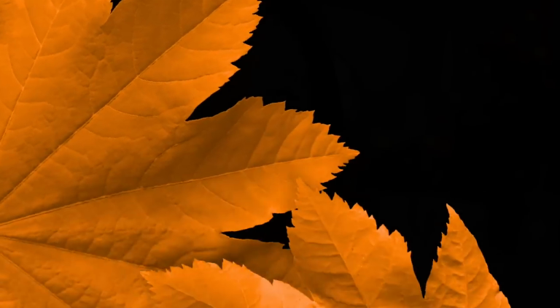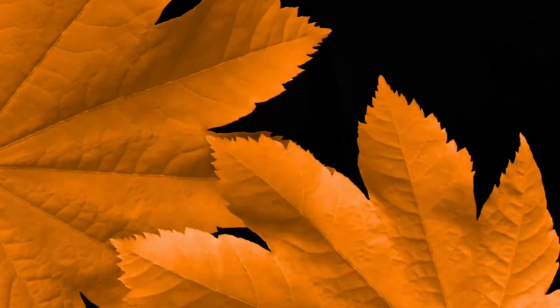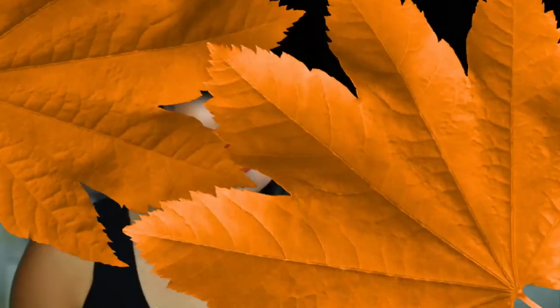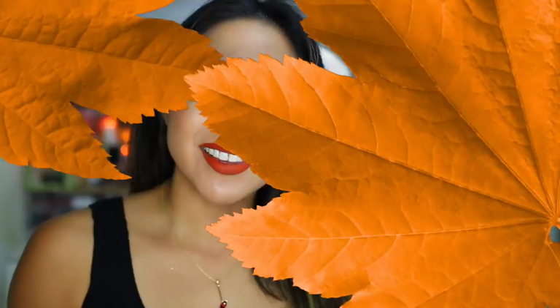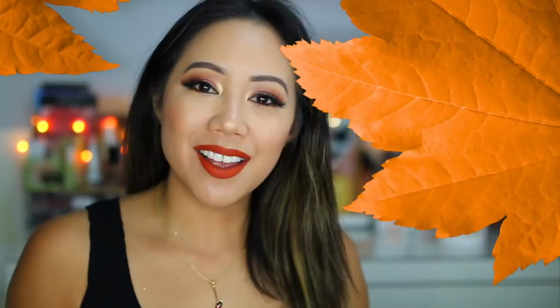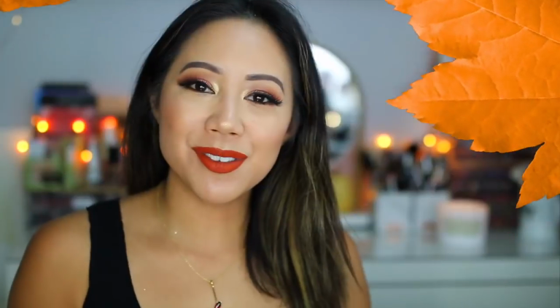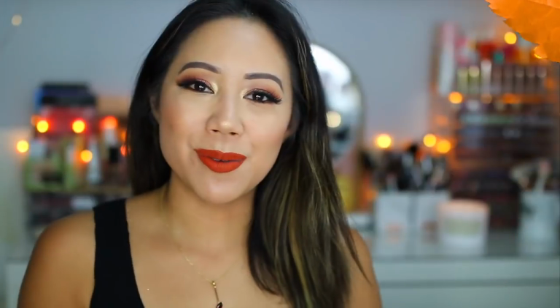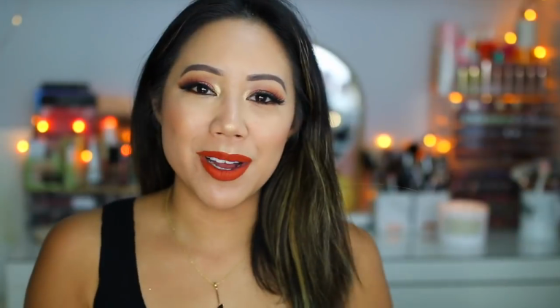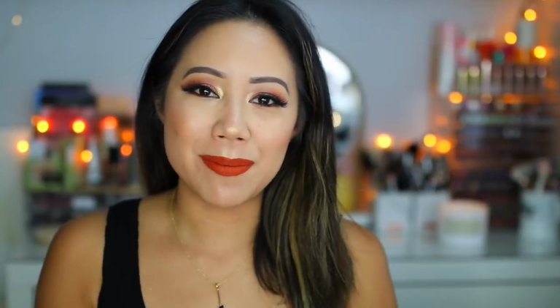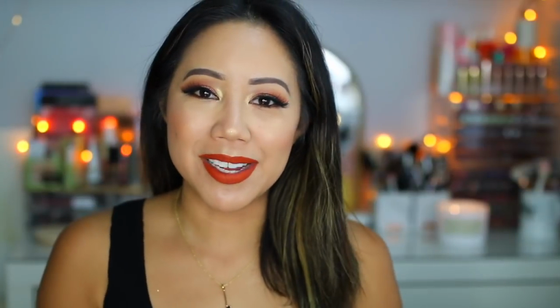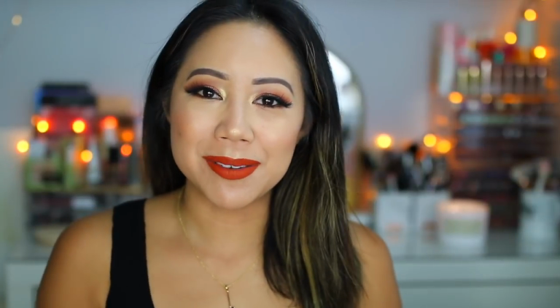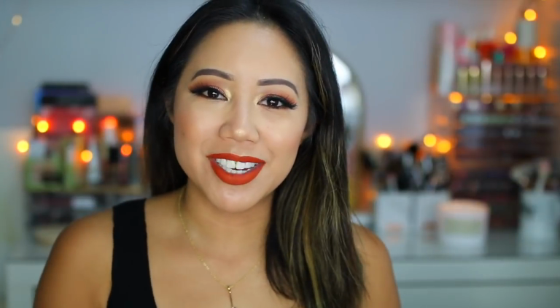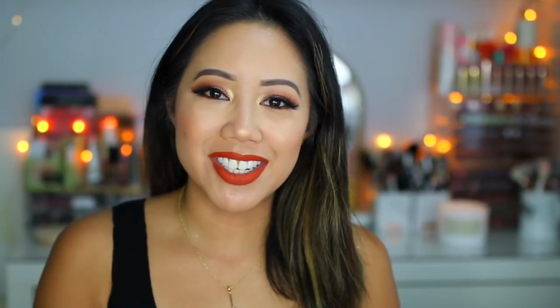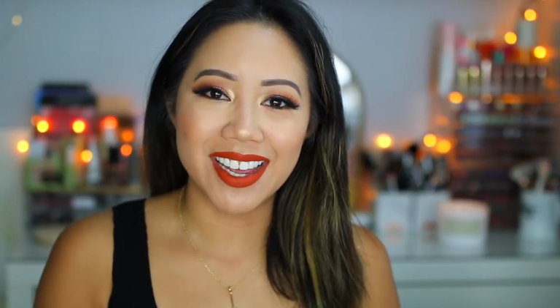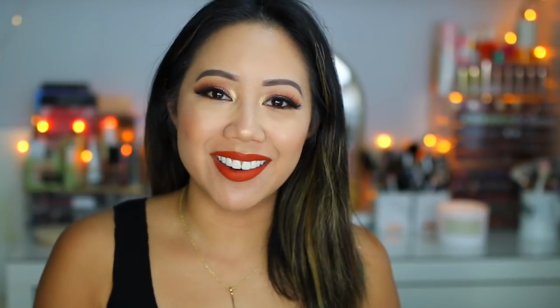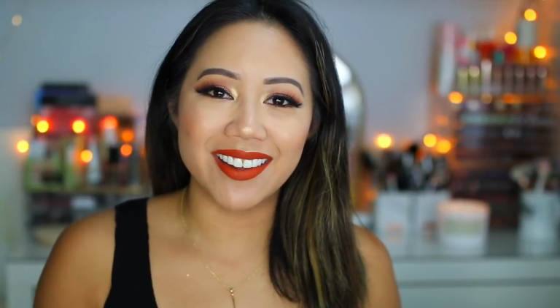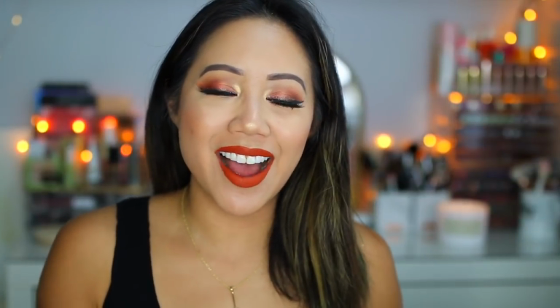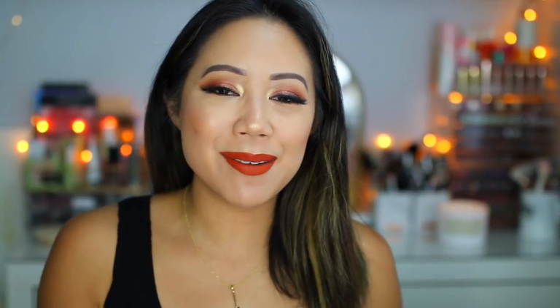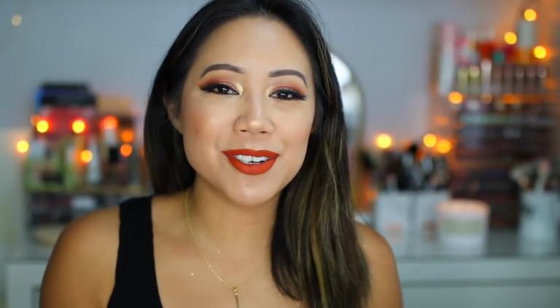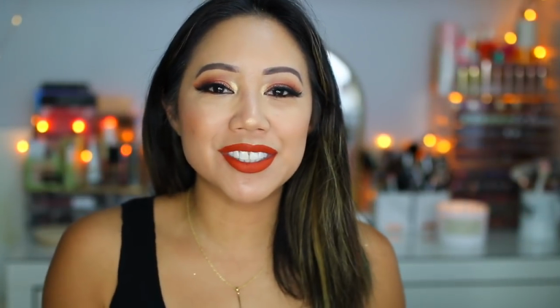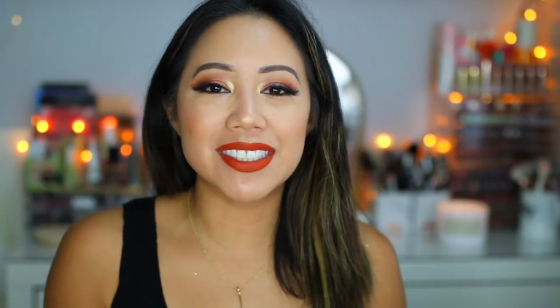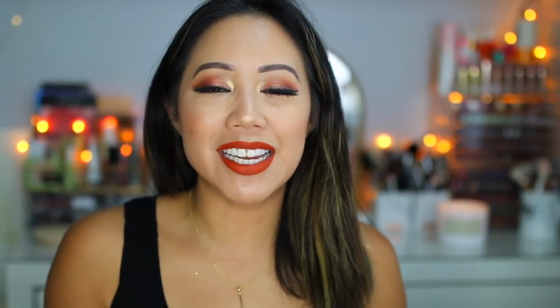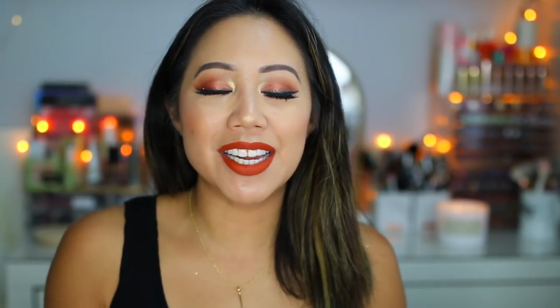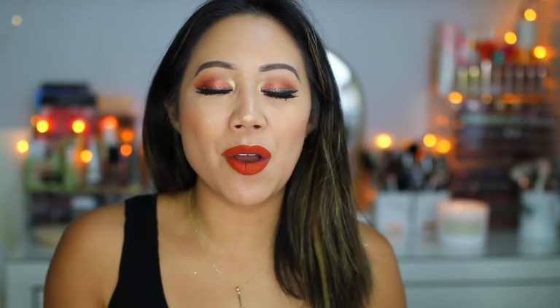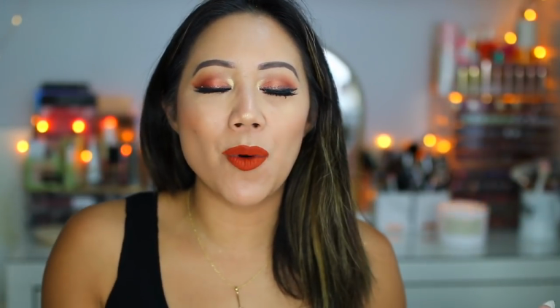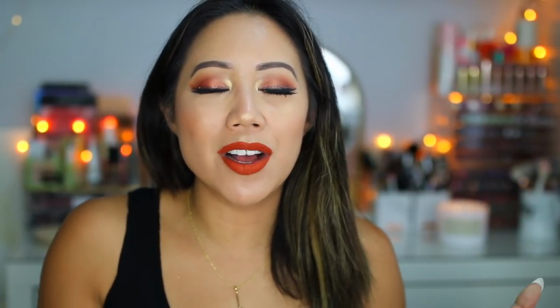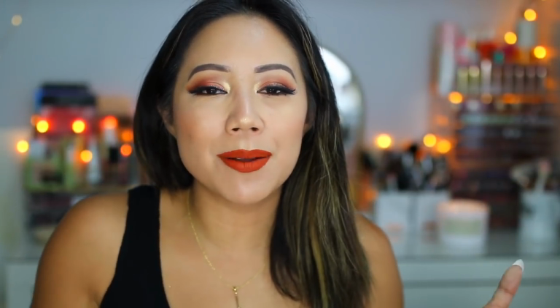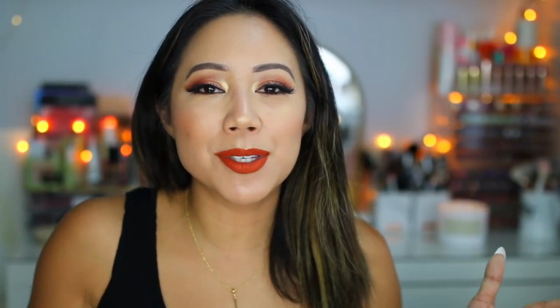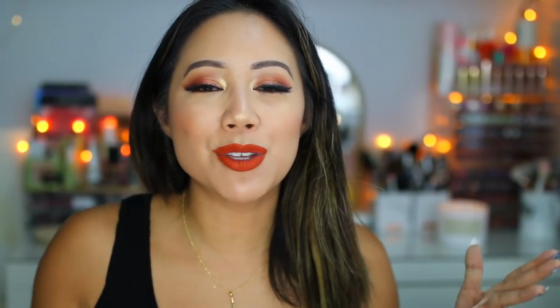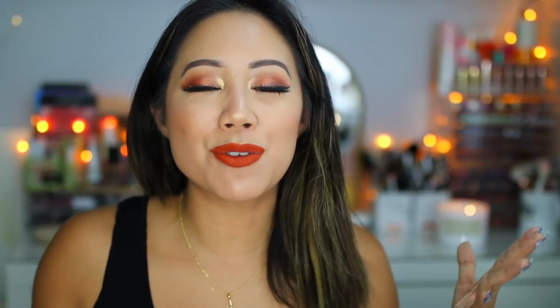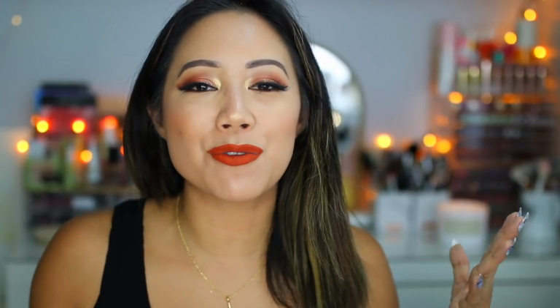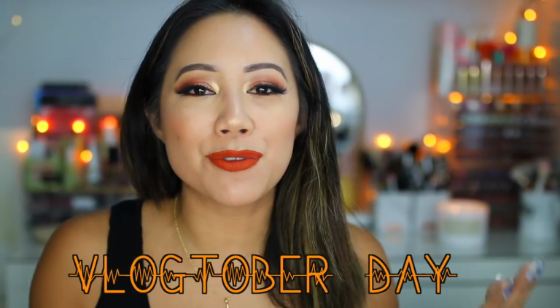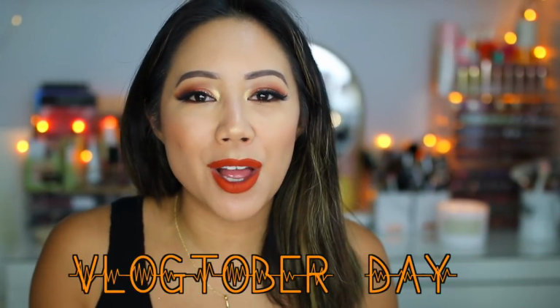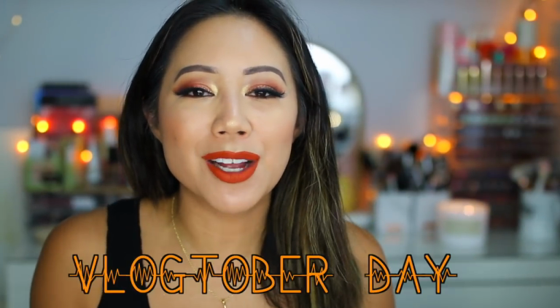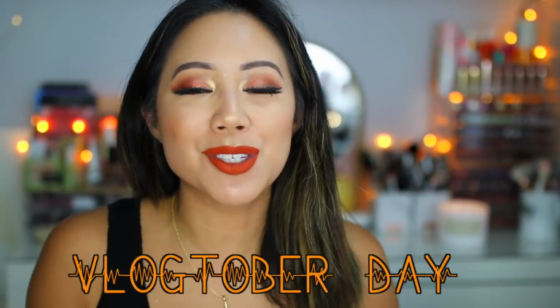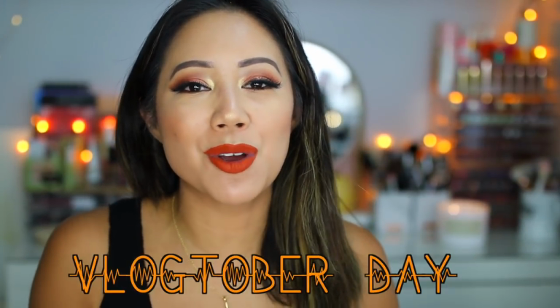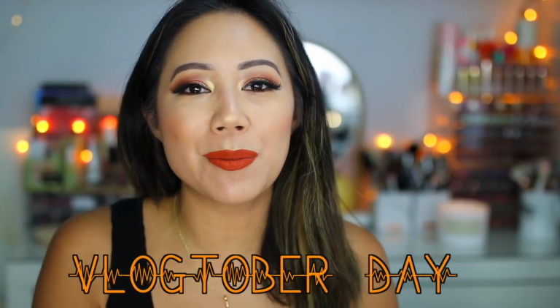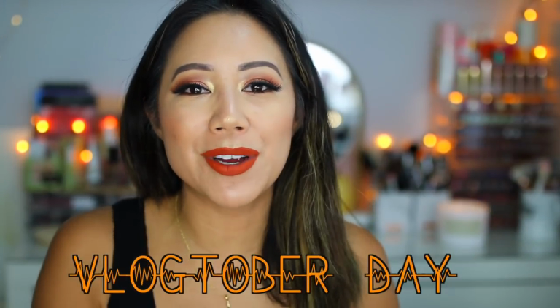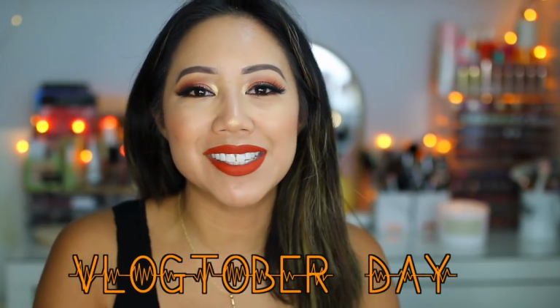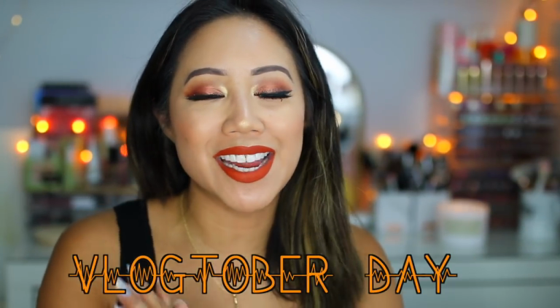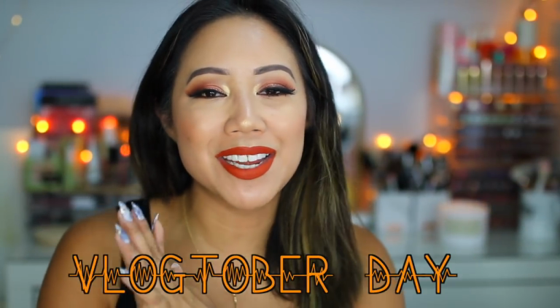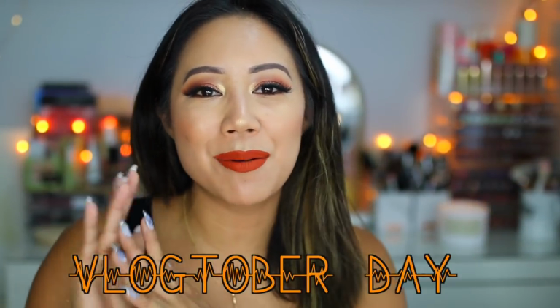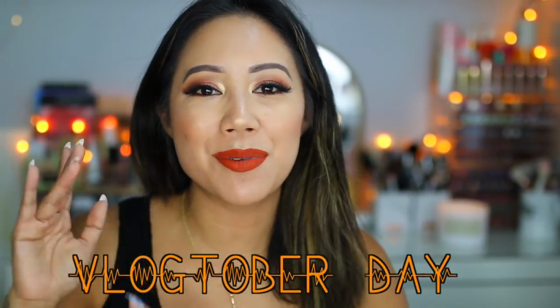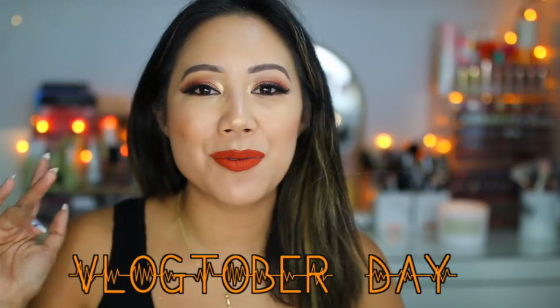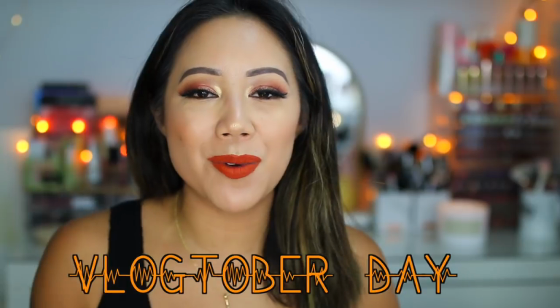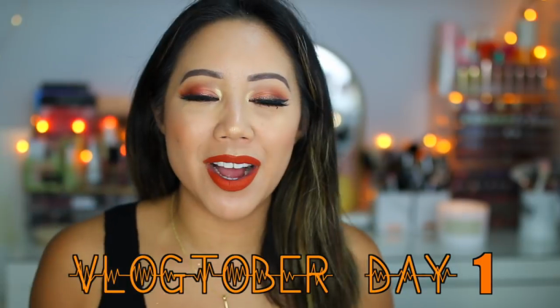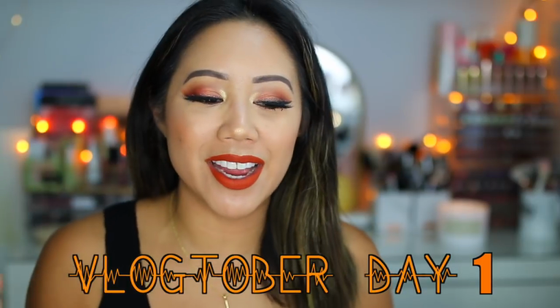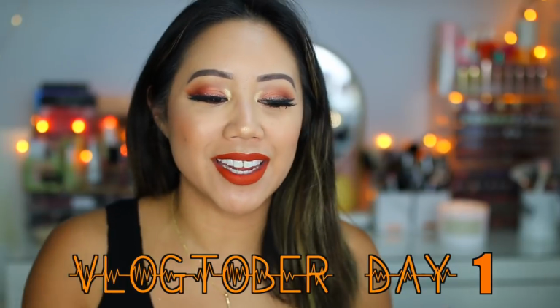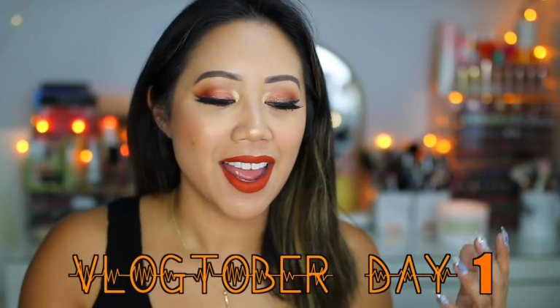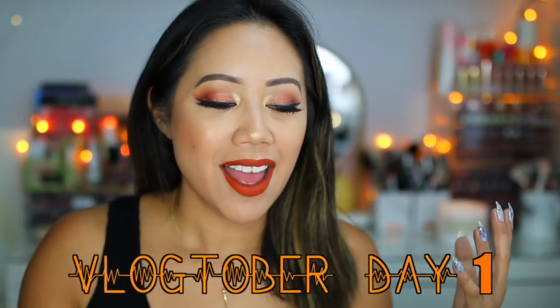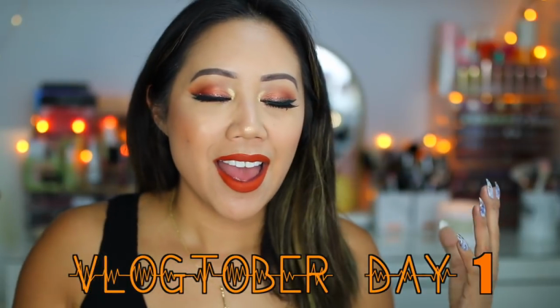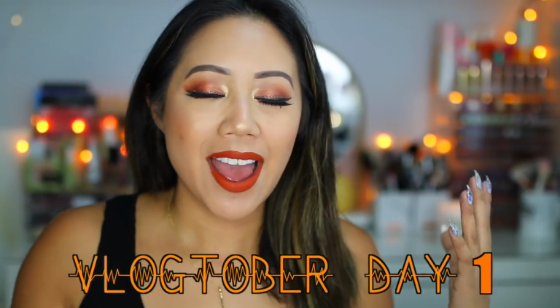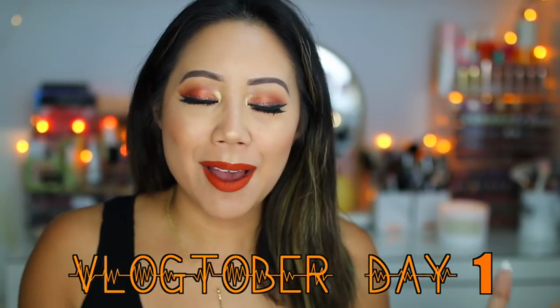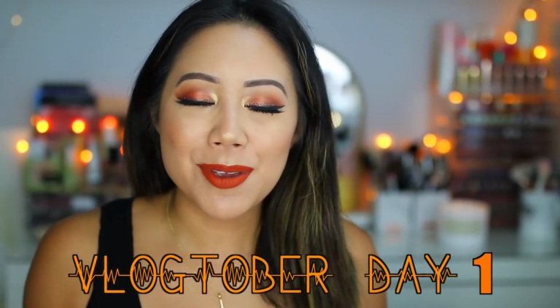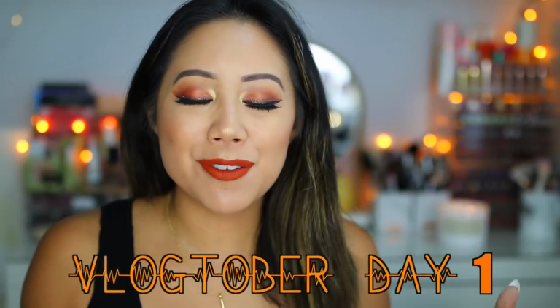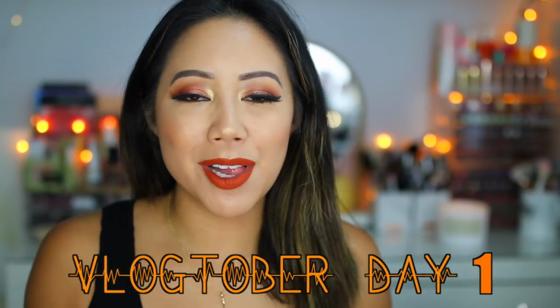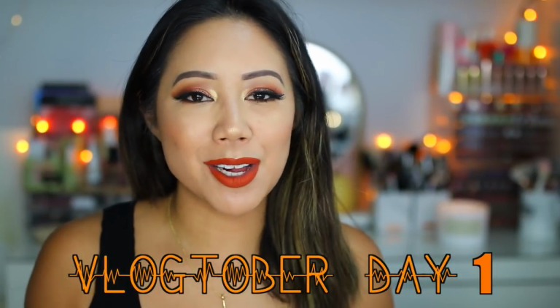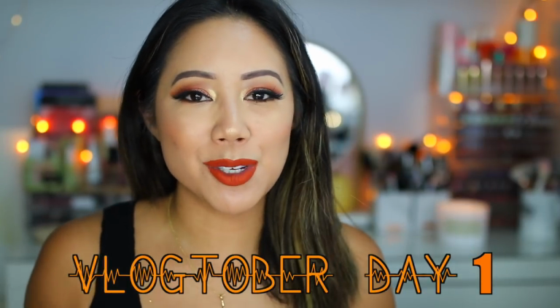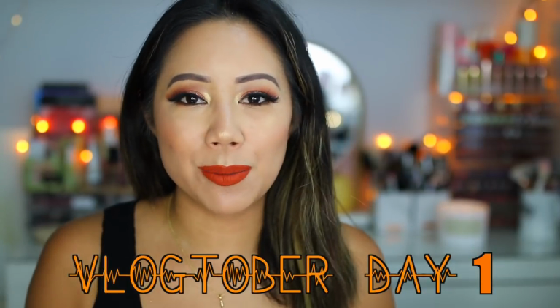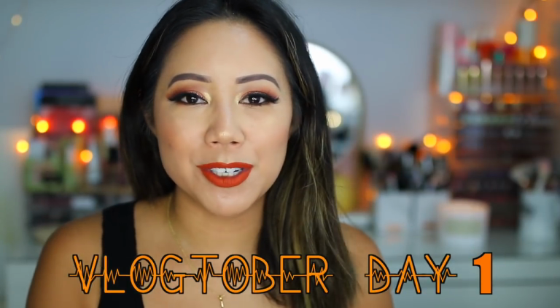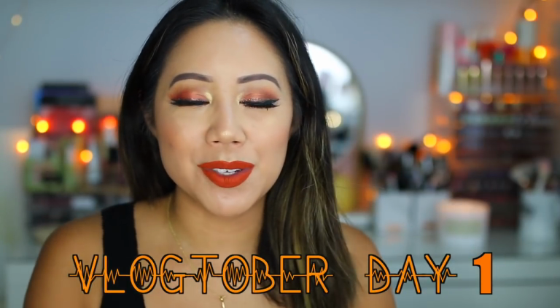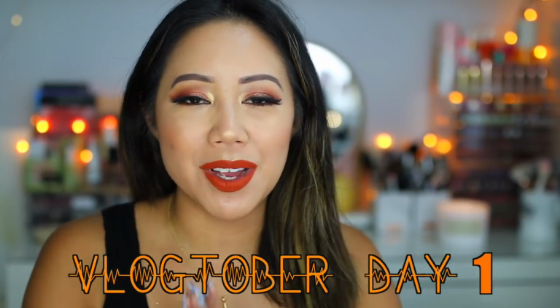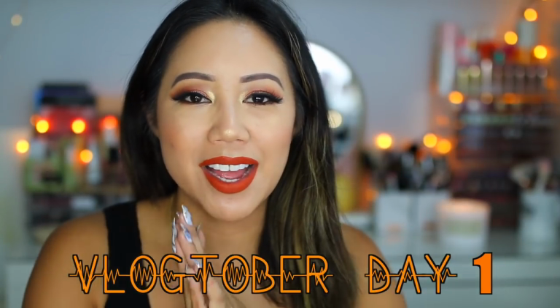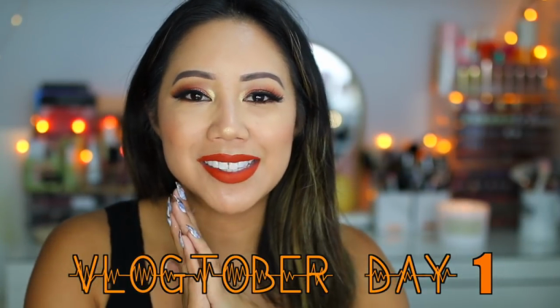Hi loves! Welcome back to my channel. I'm Christine. Welcome to Vlogtober day number one — happy Vlogtober to you guys!